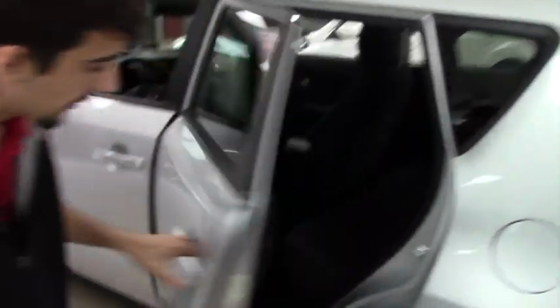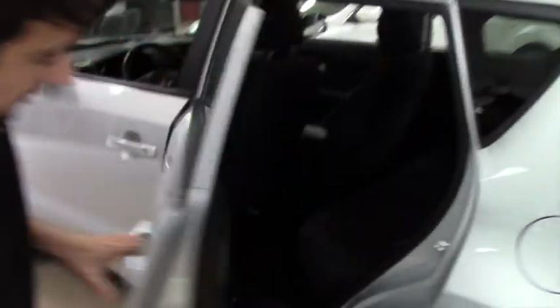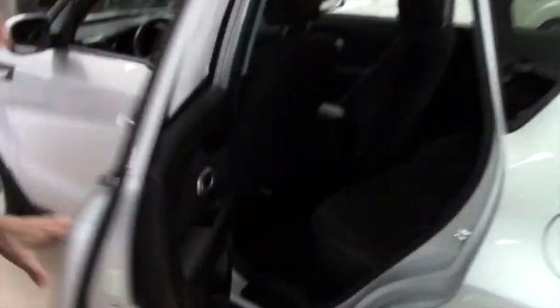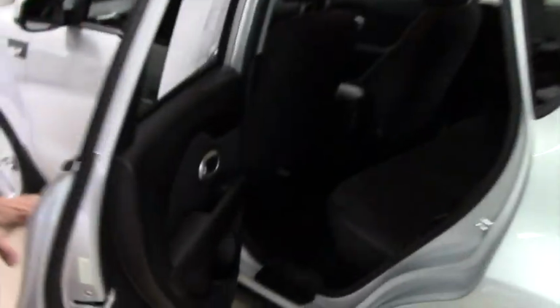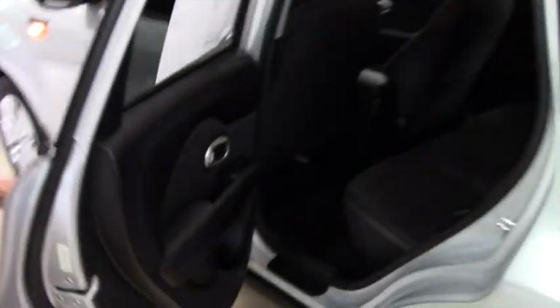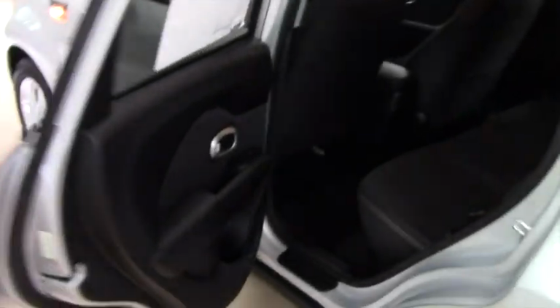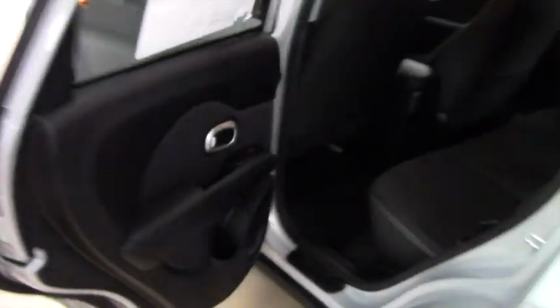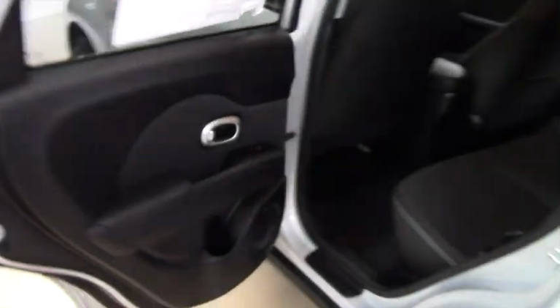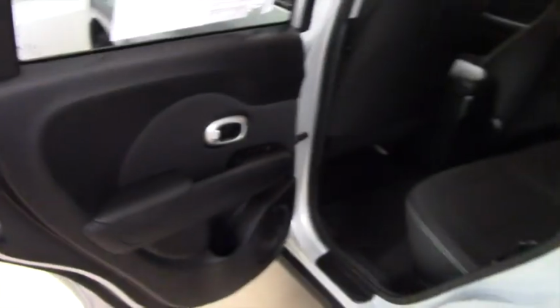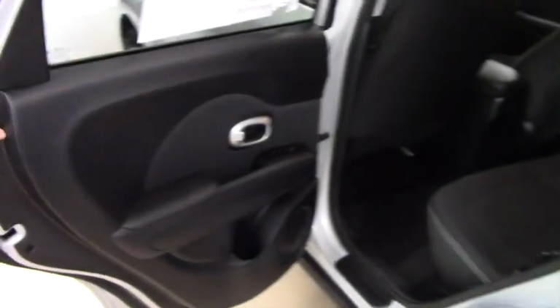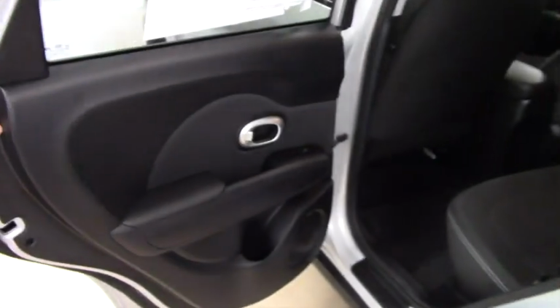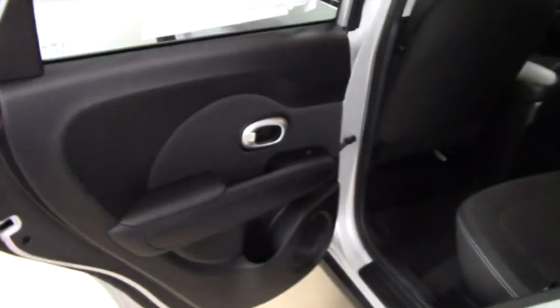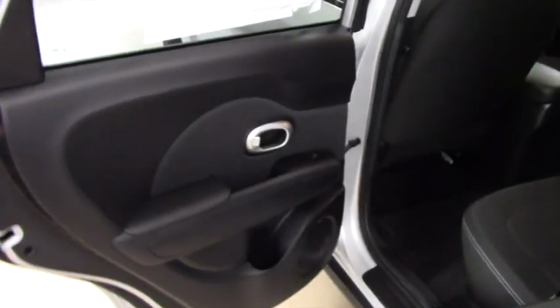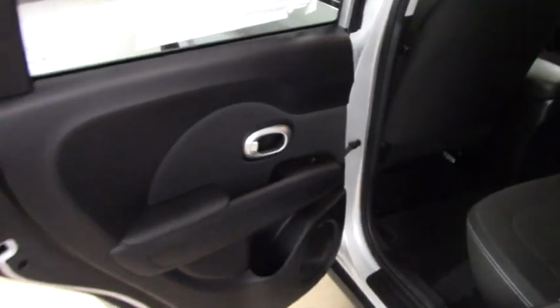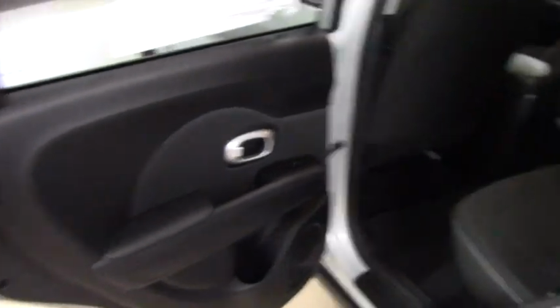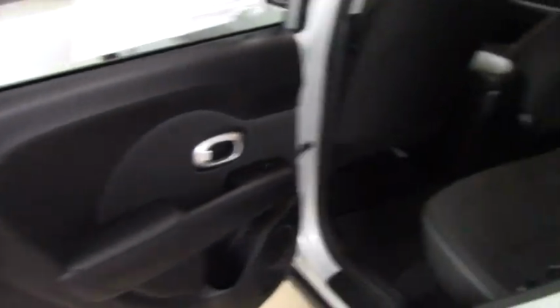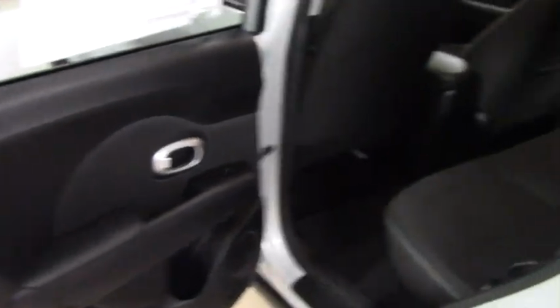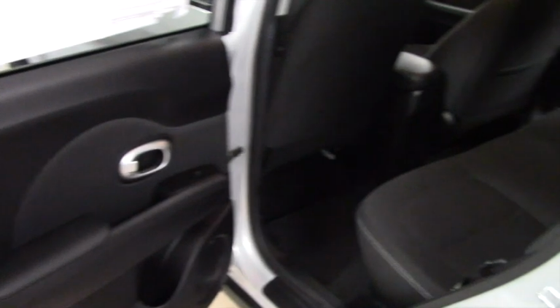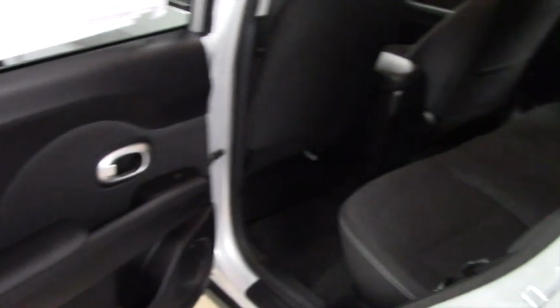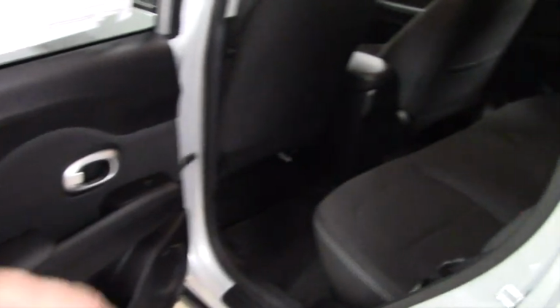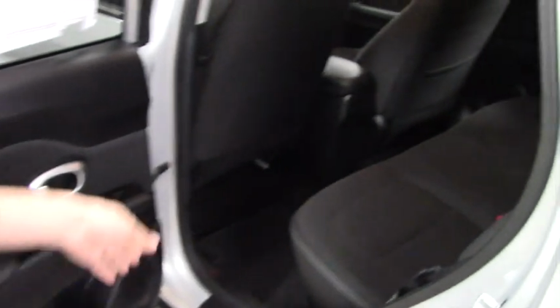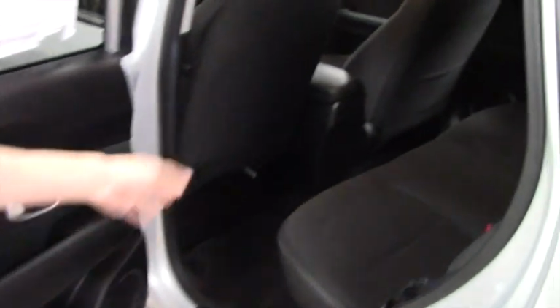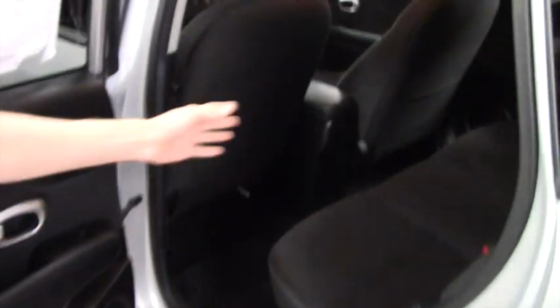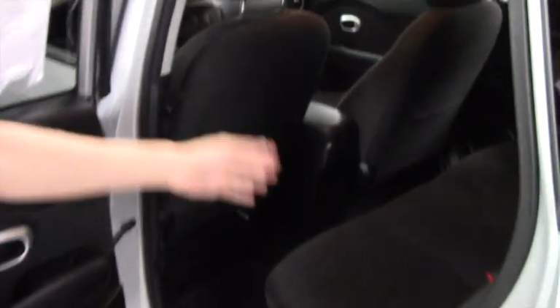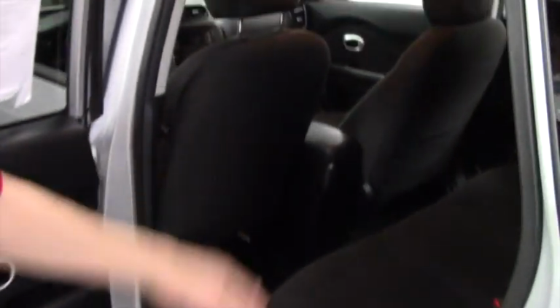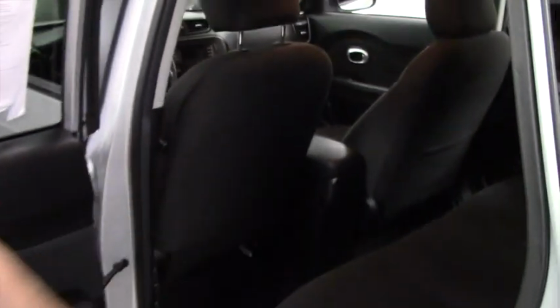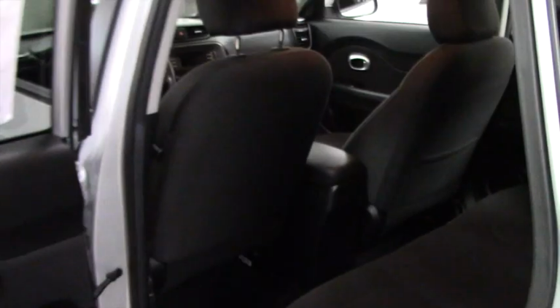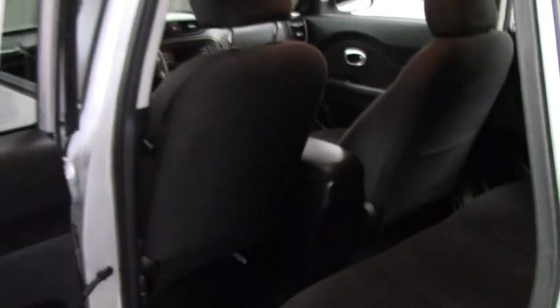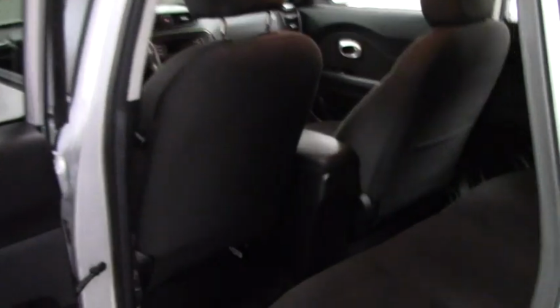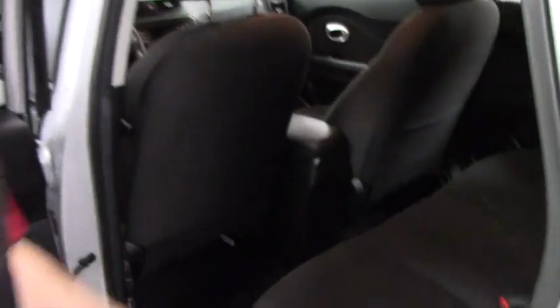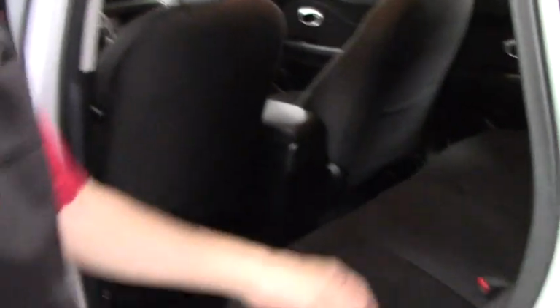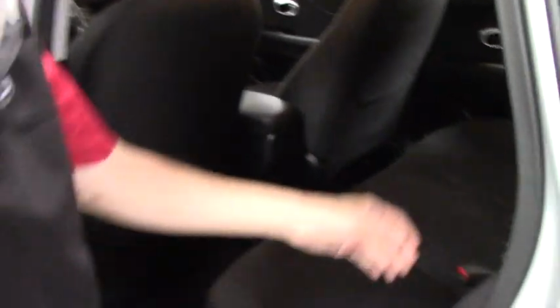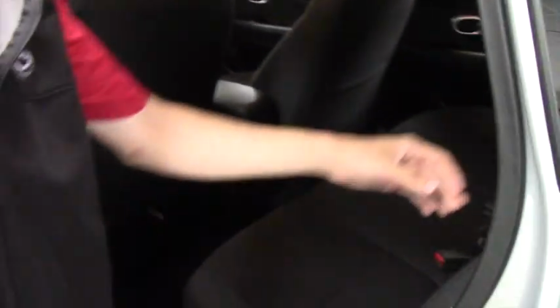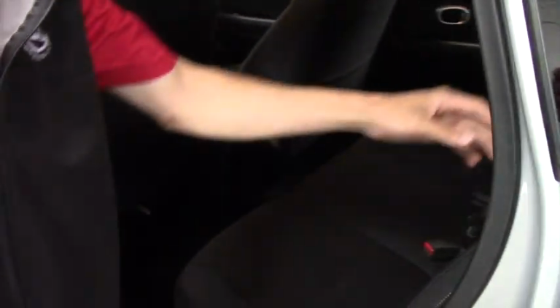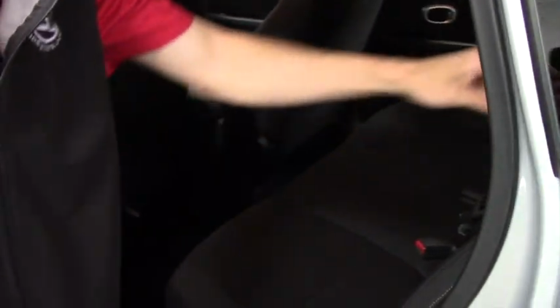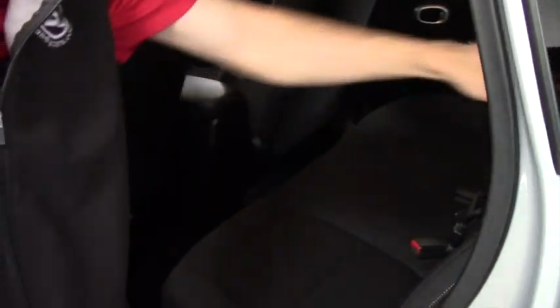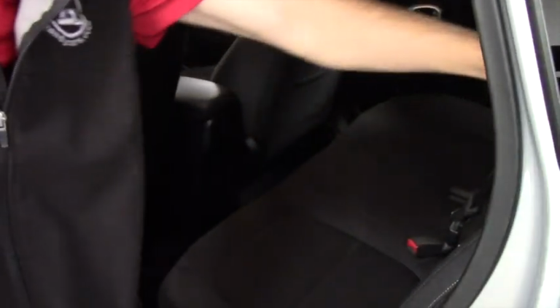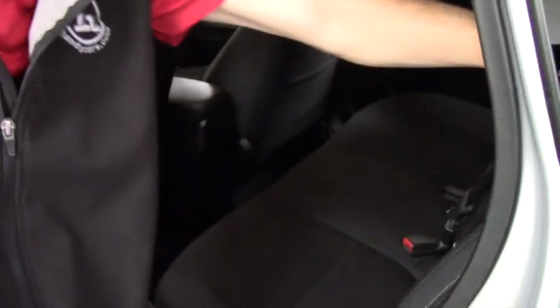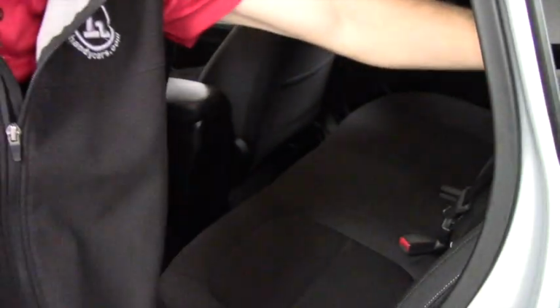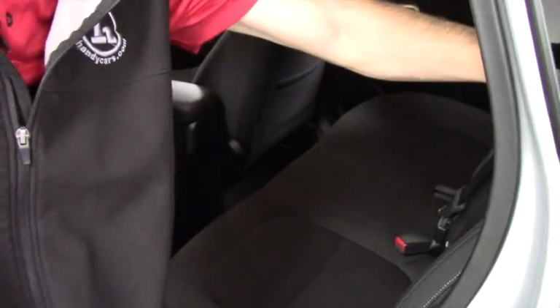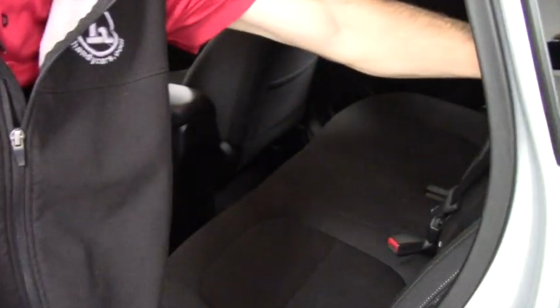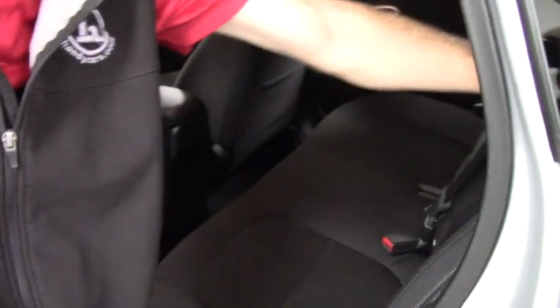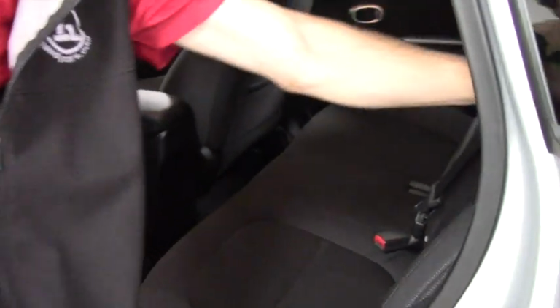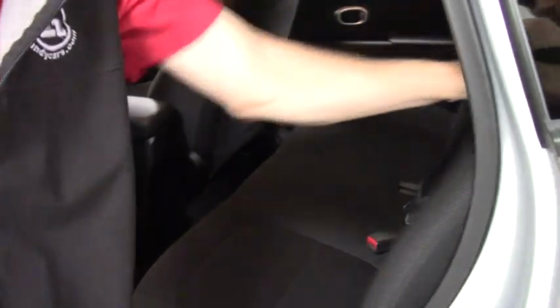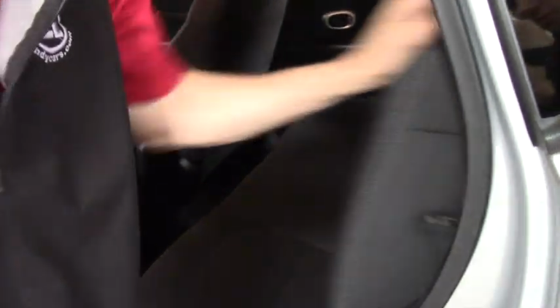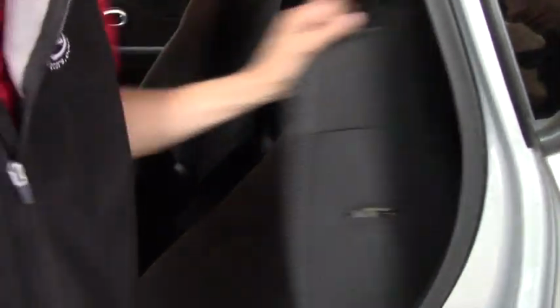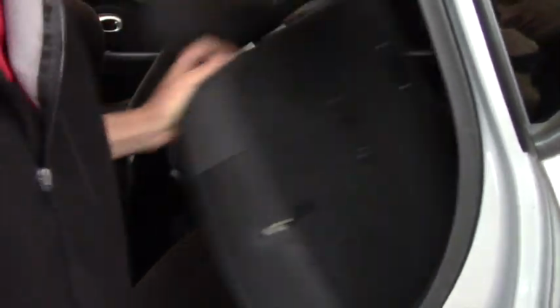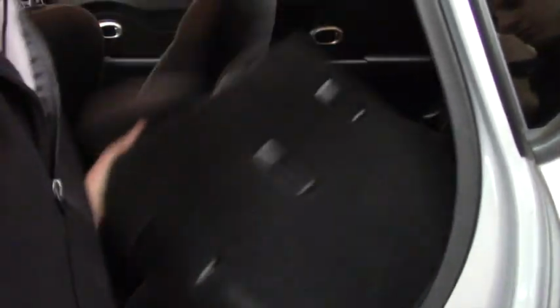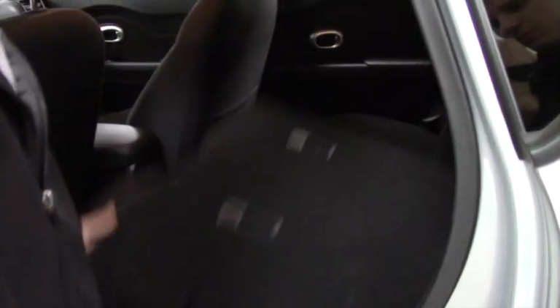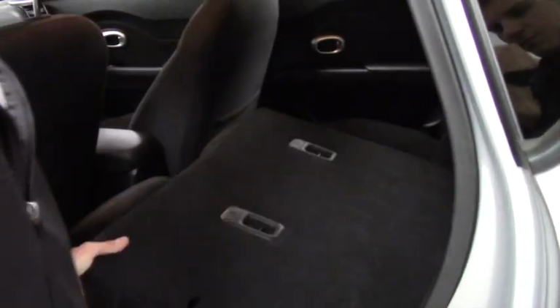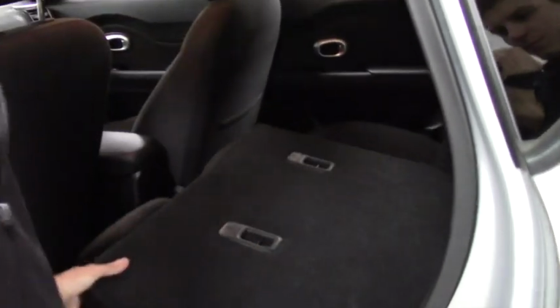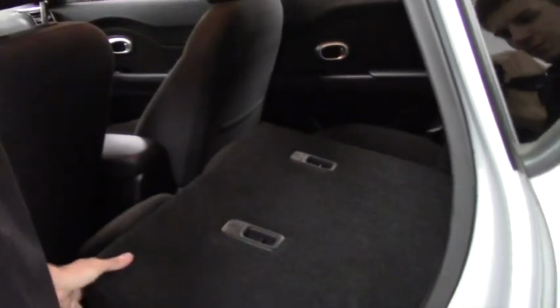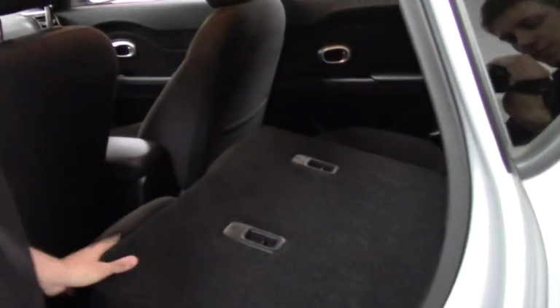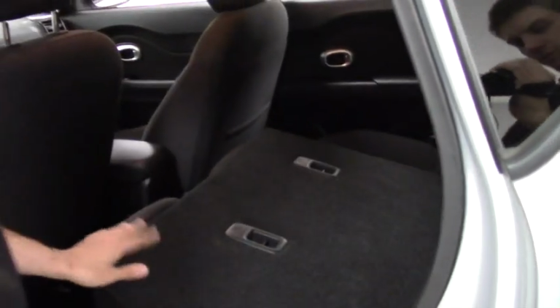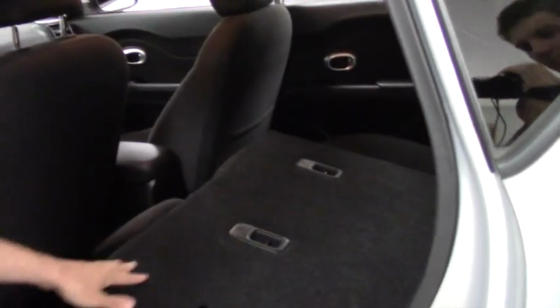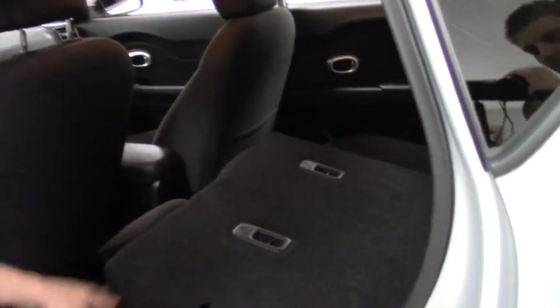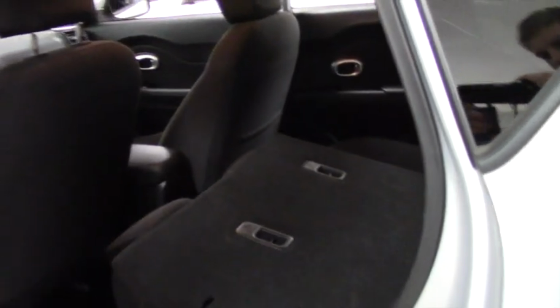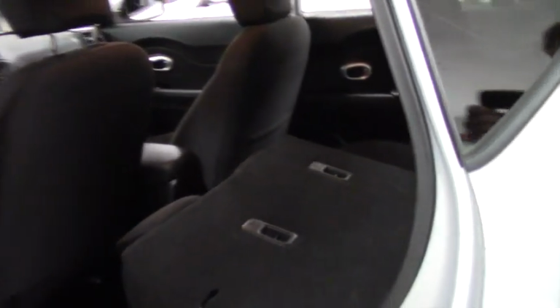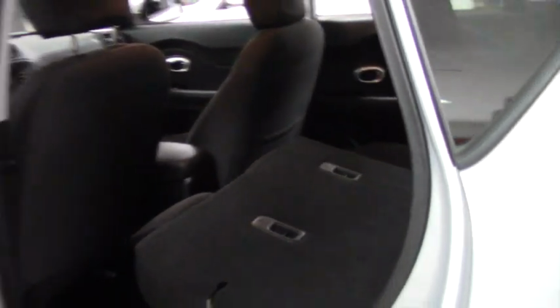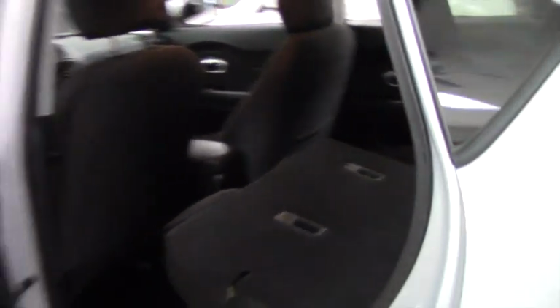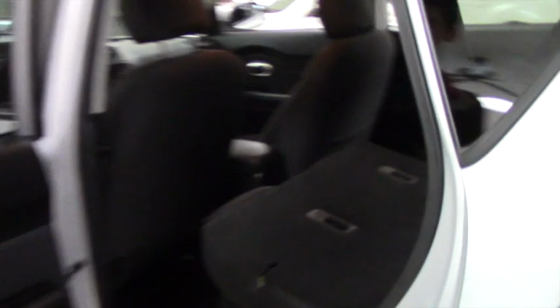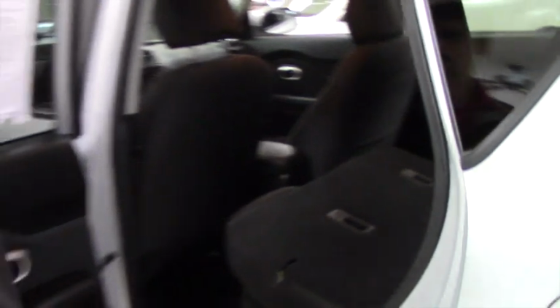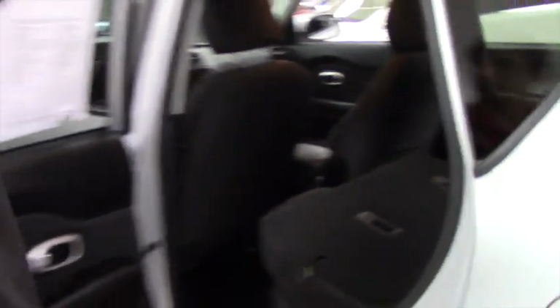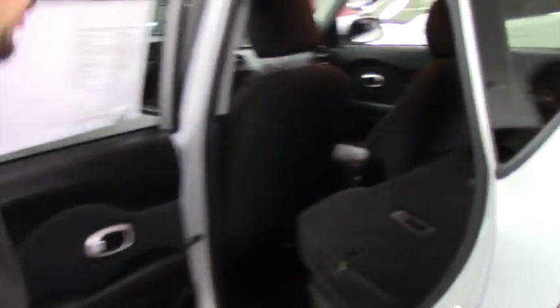You're going to have this black cloth interior, carpet floor mats, again that 60-40 split seats, easy to fold down, nice and flat like so.